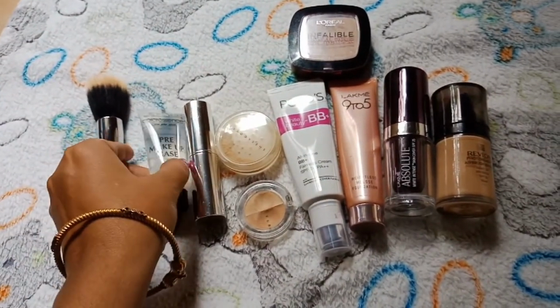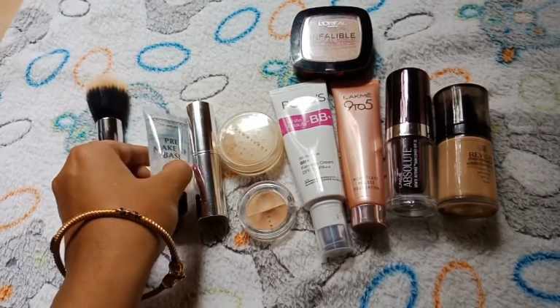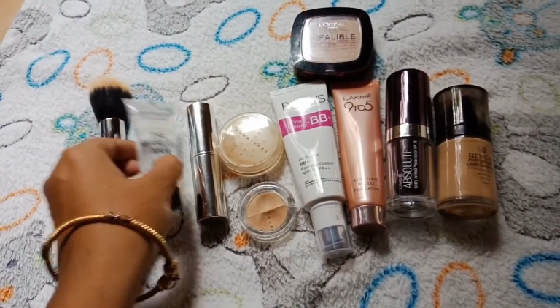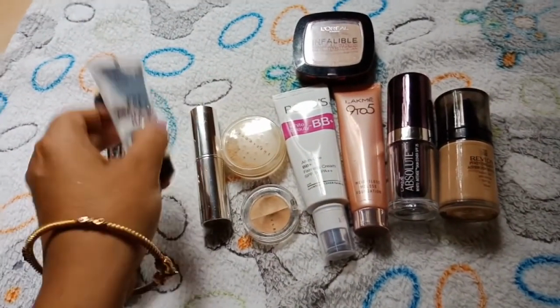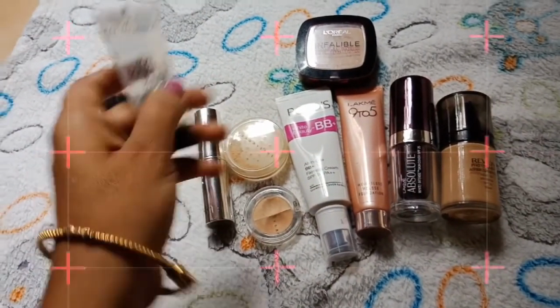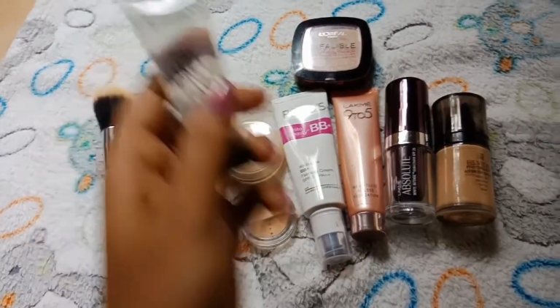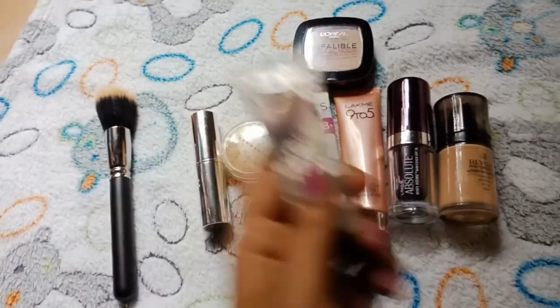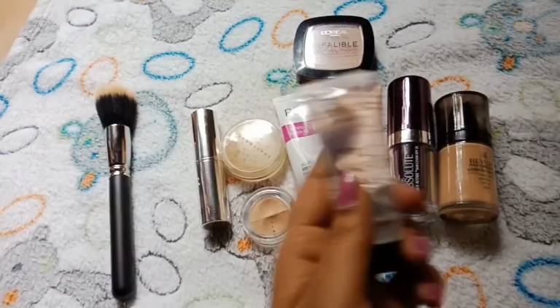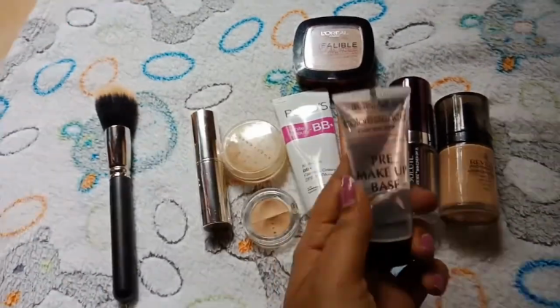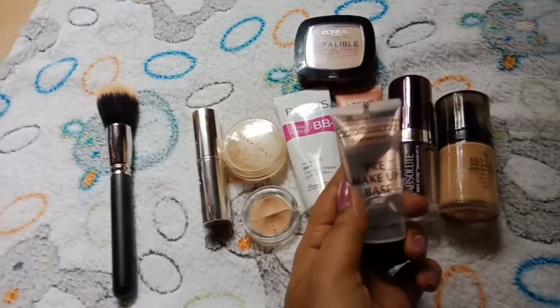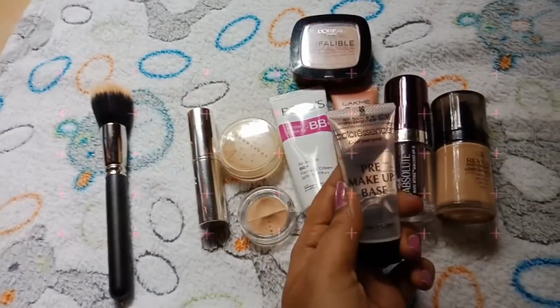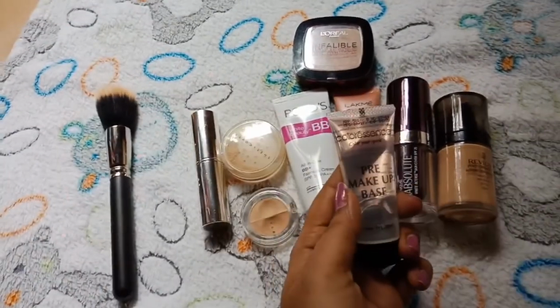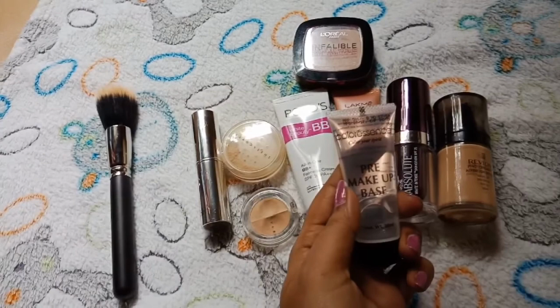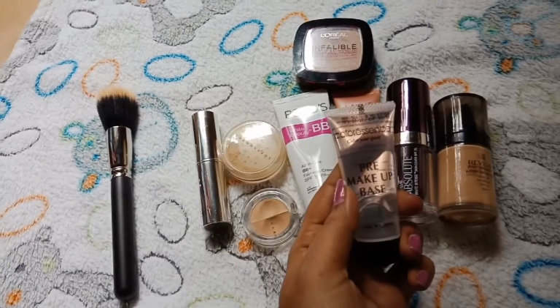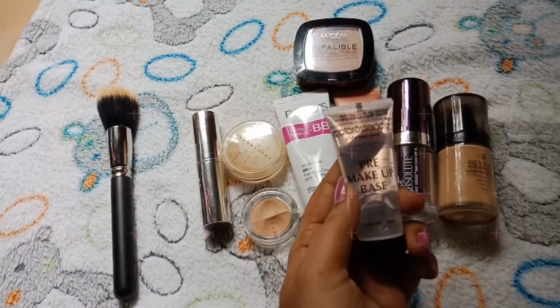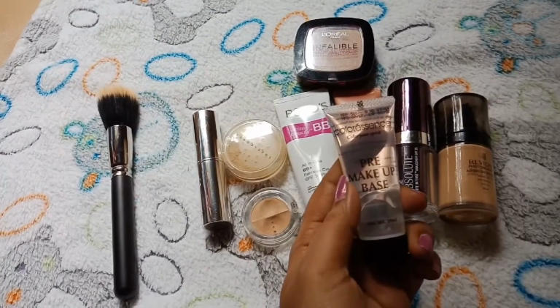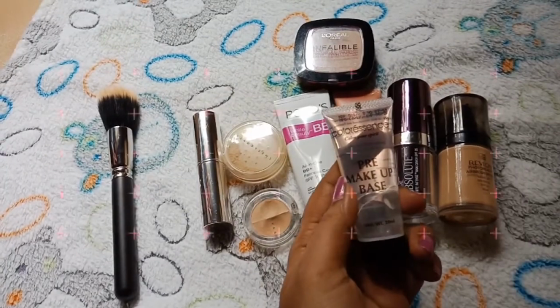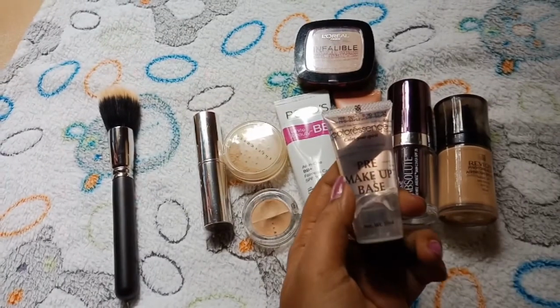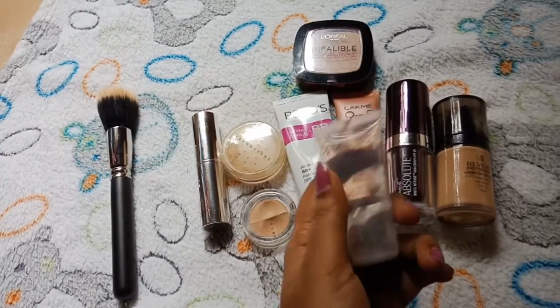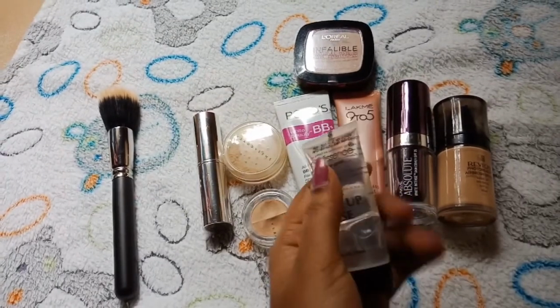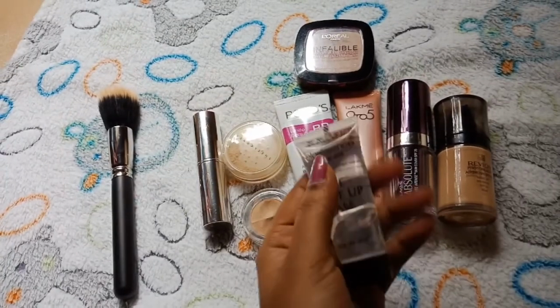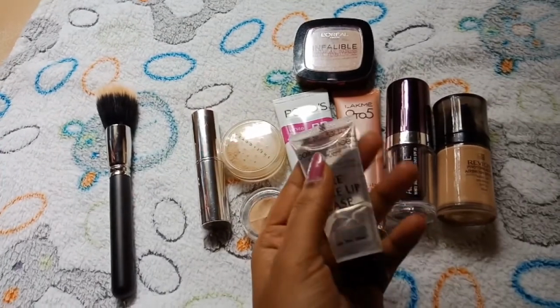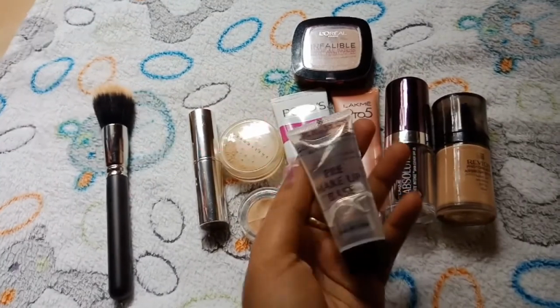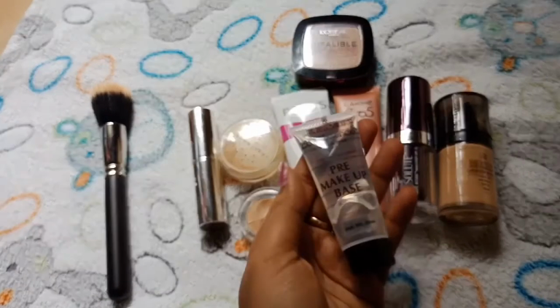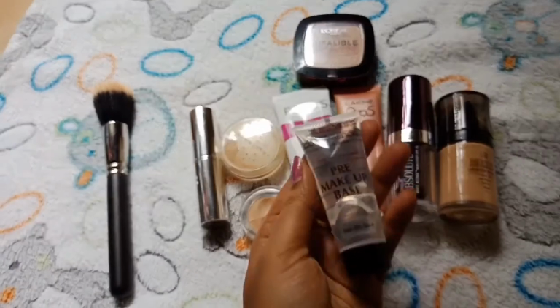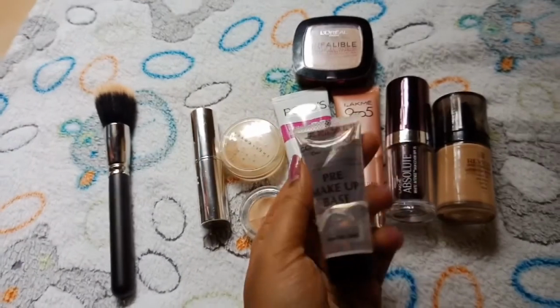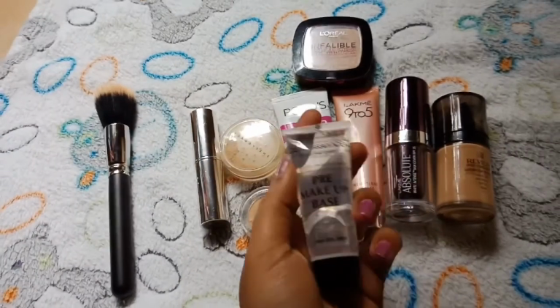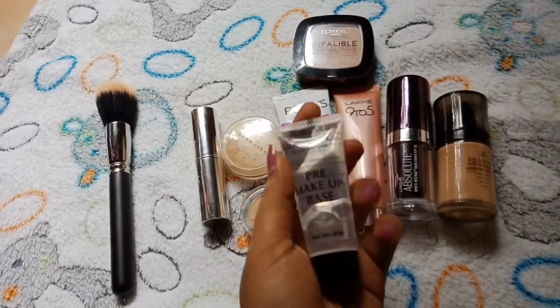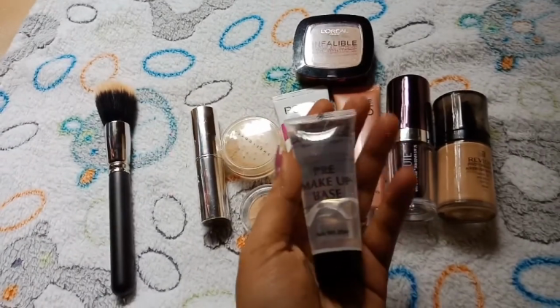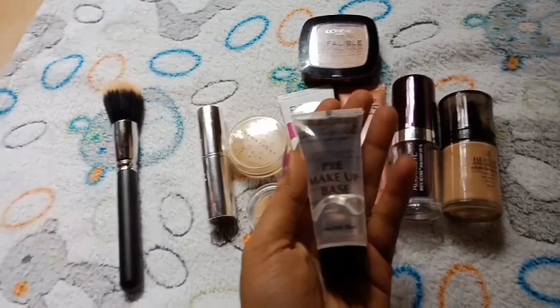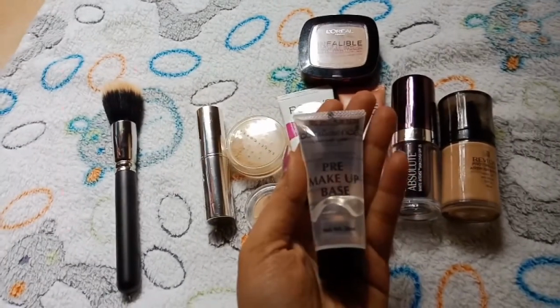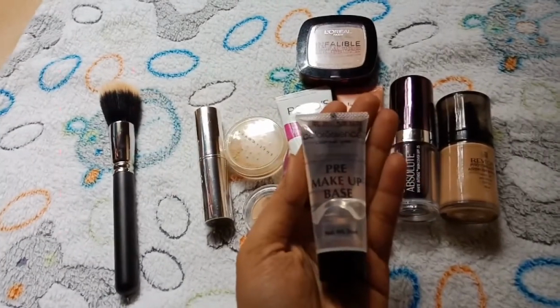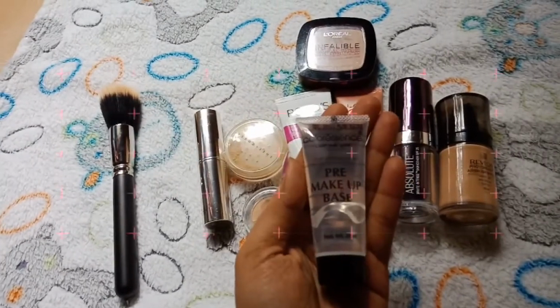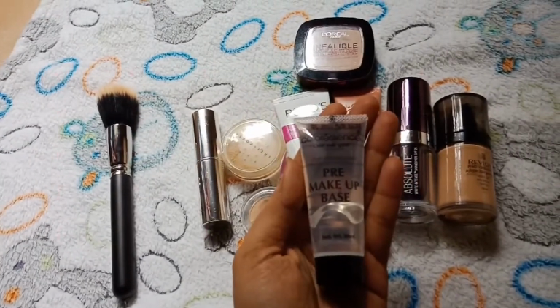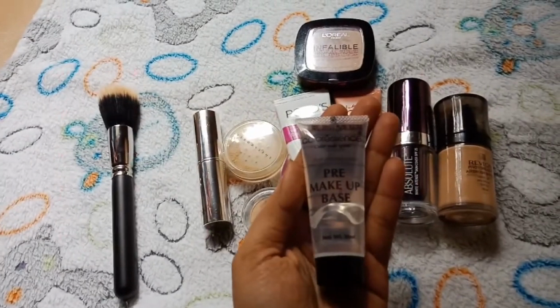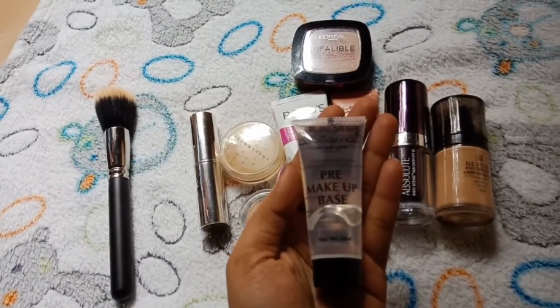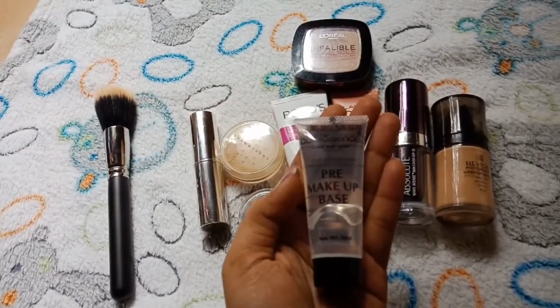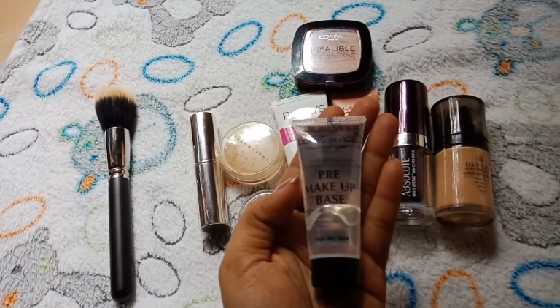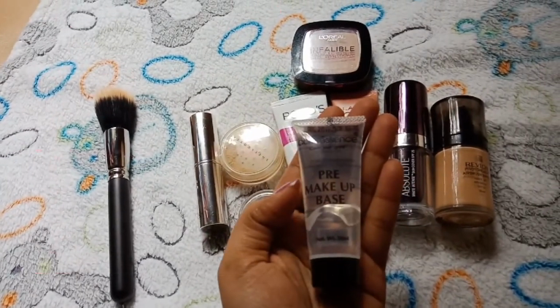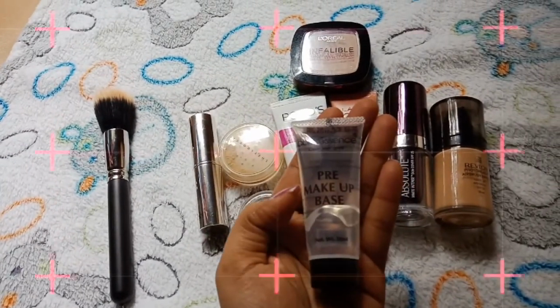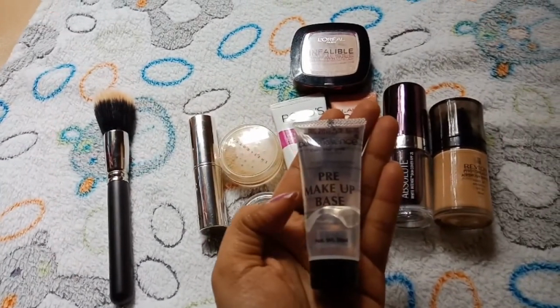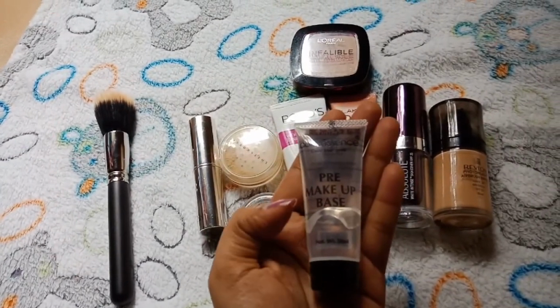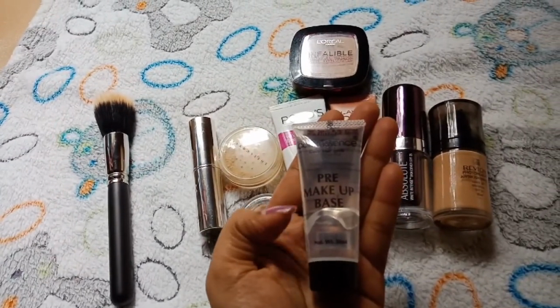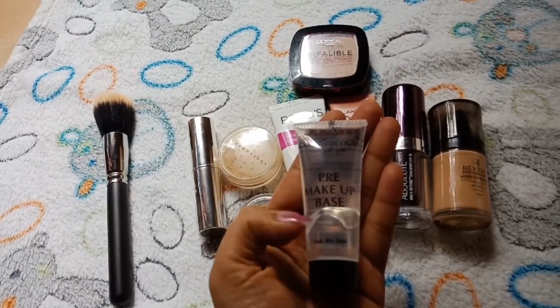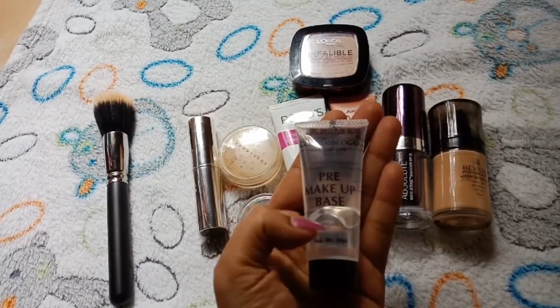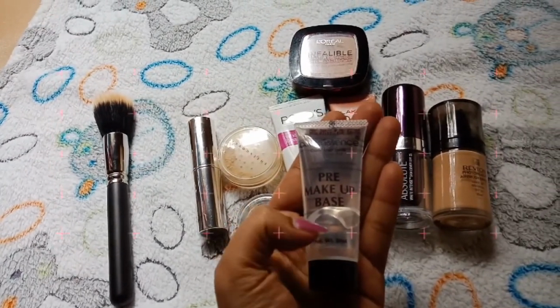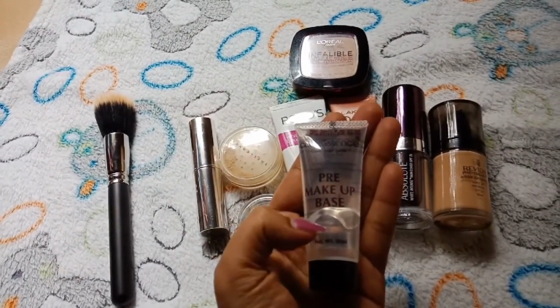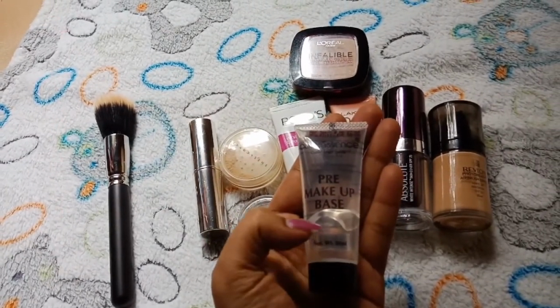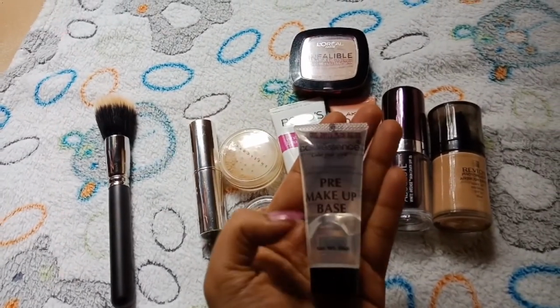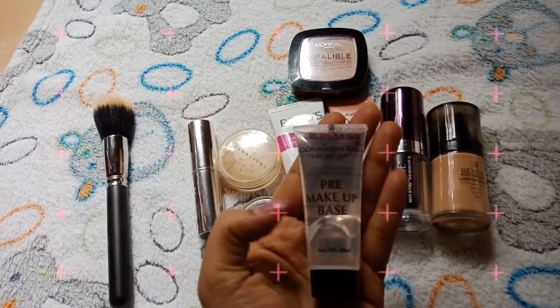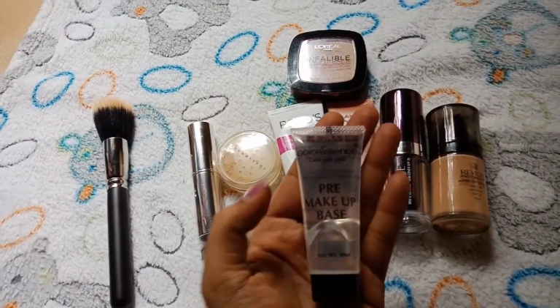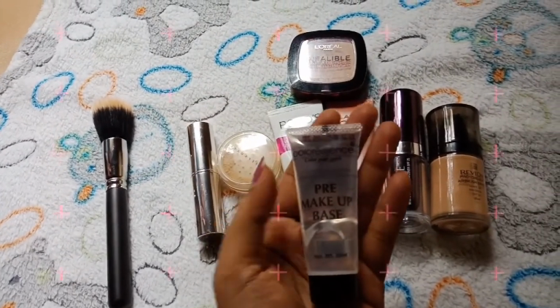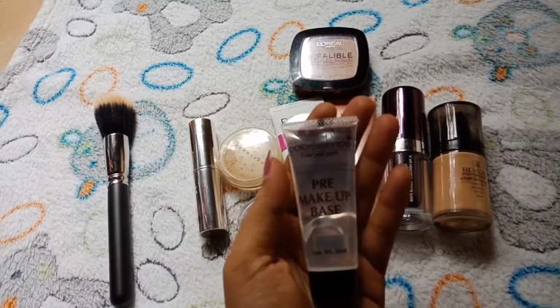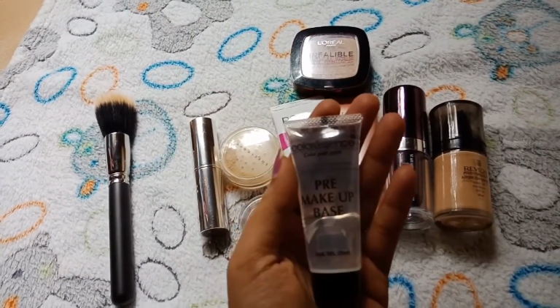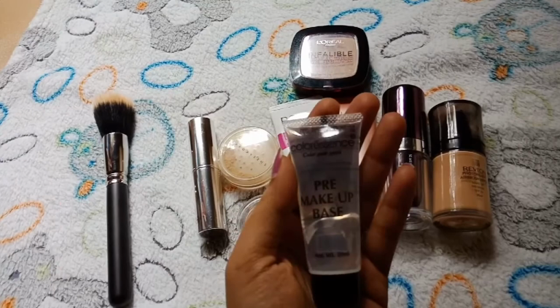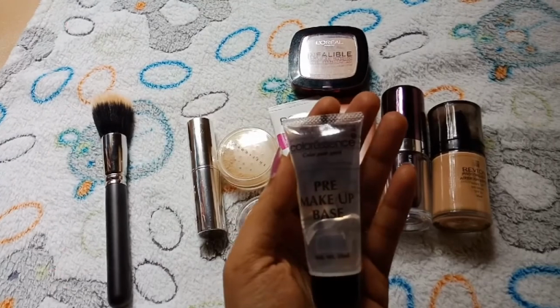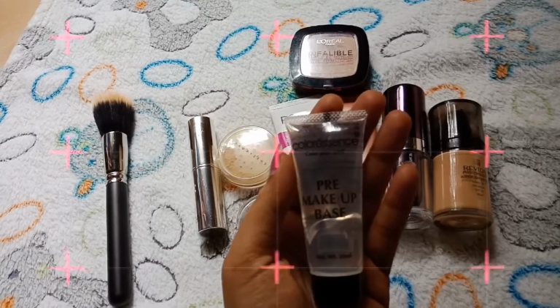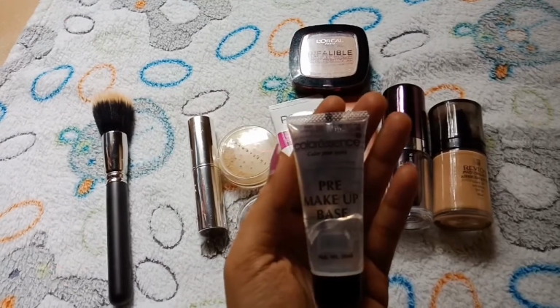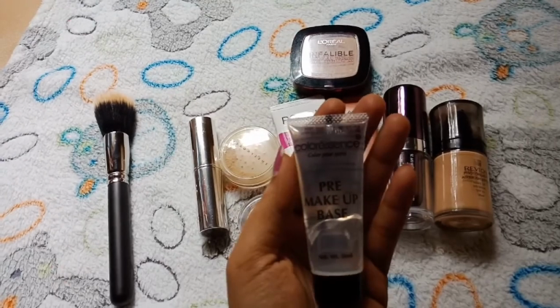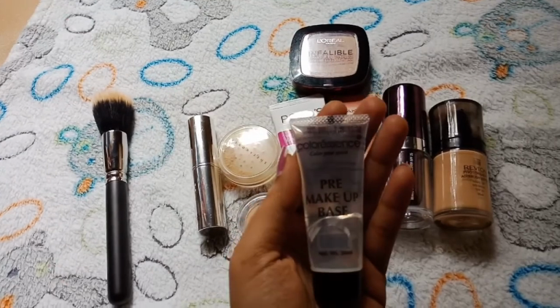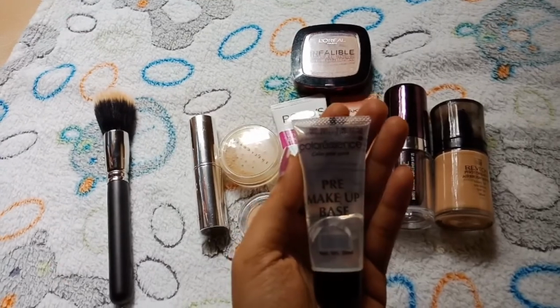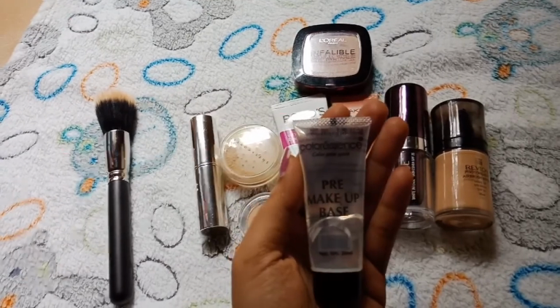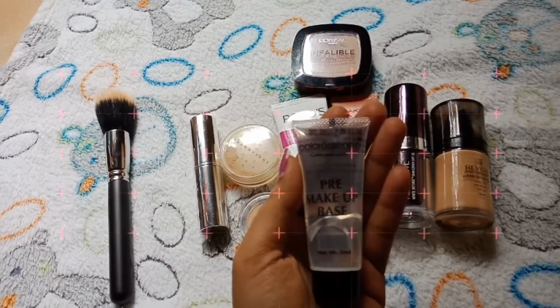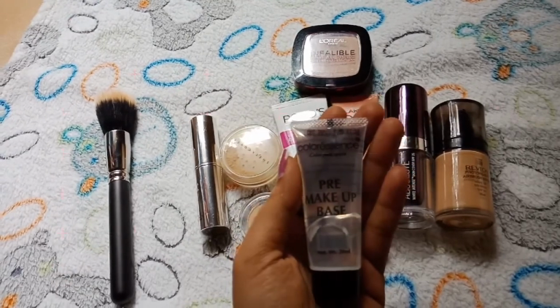And for primer, I am going to use Colorants pre-make-up base. This is for 500 rupees.